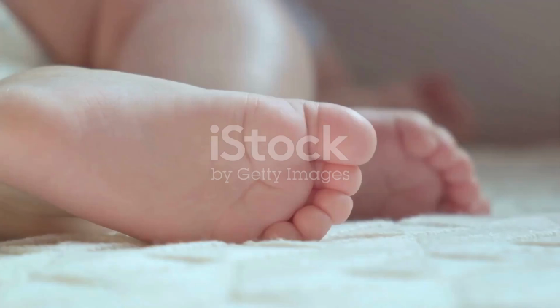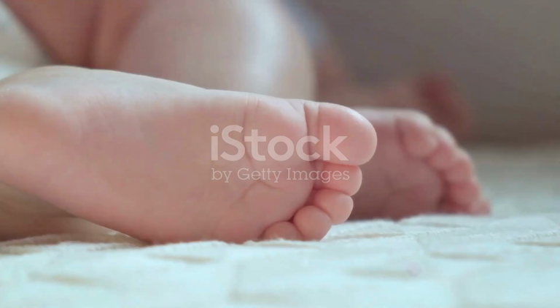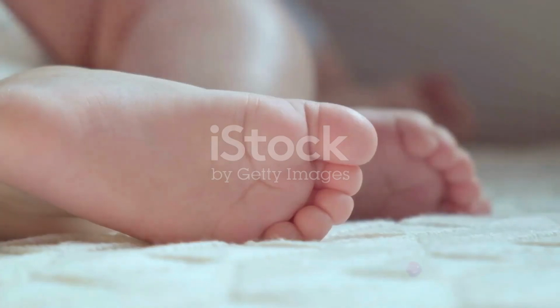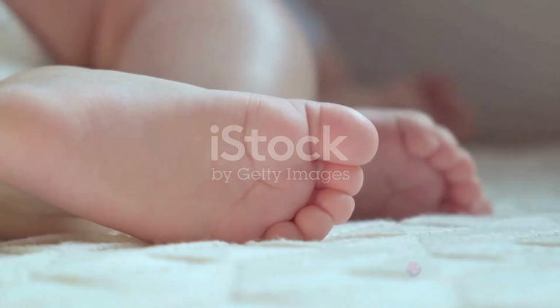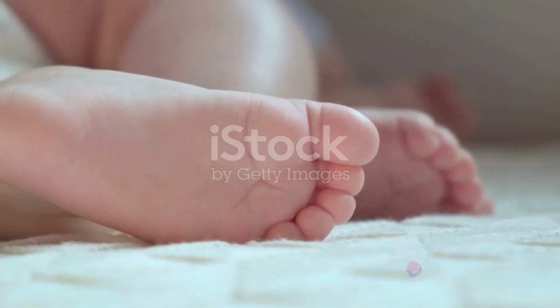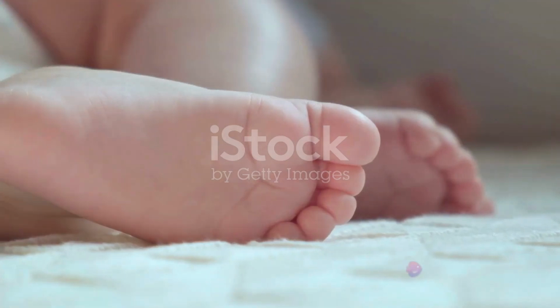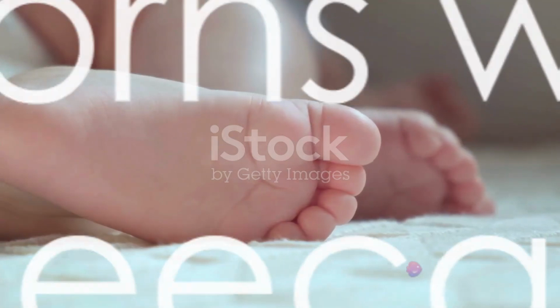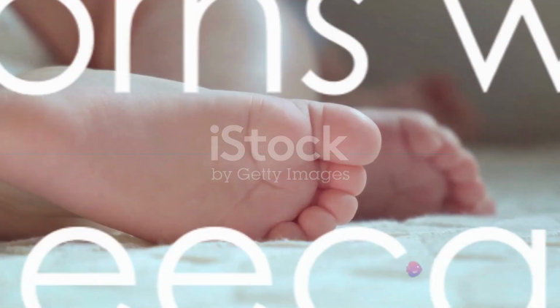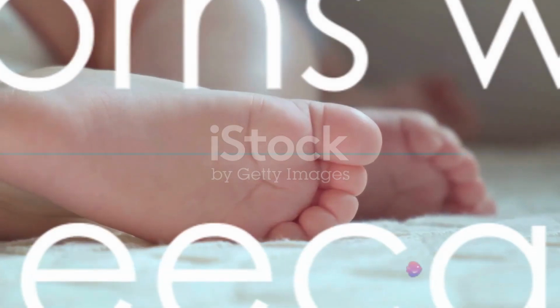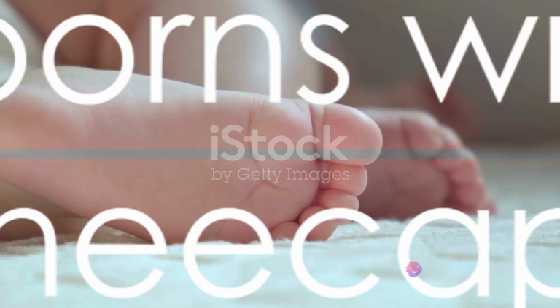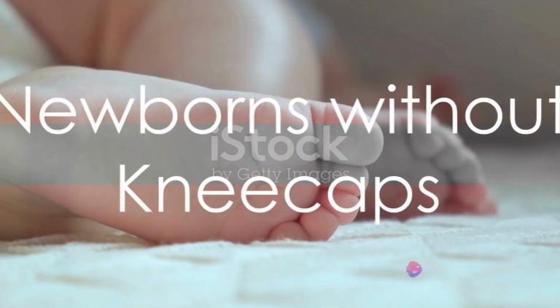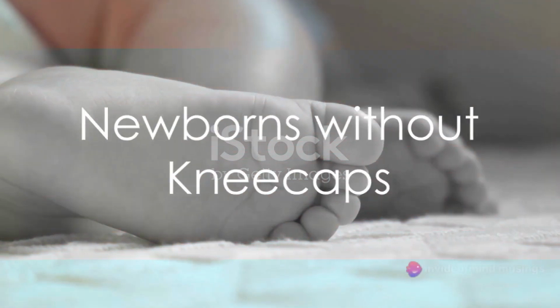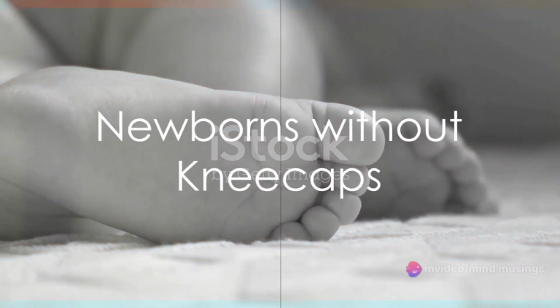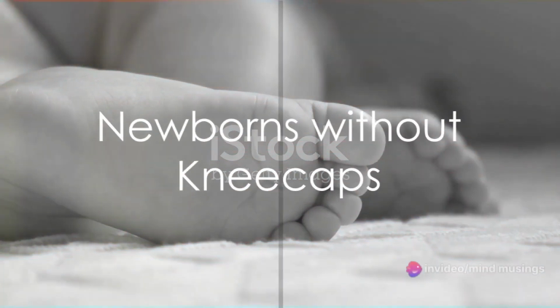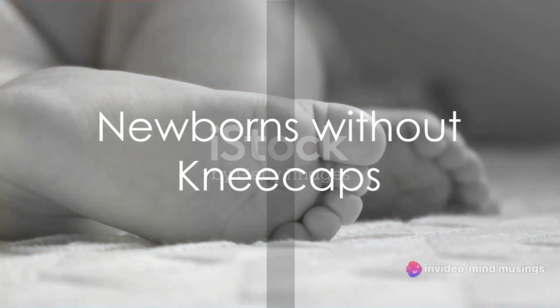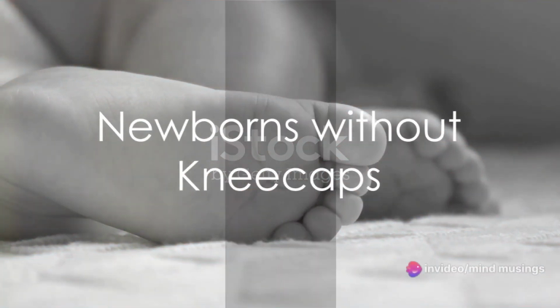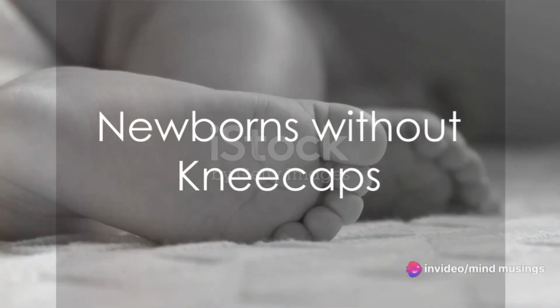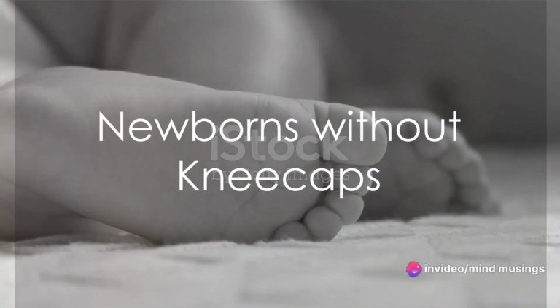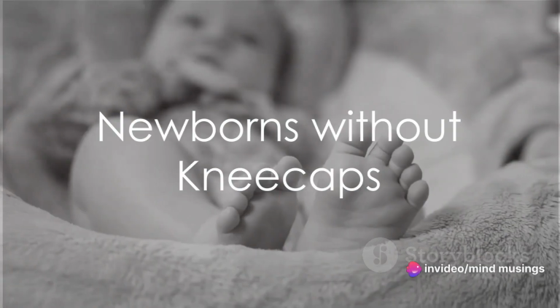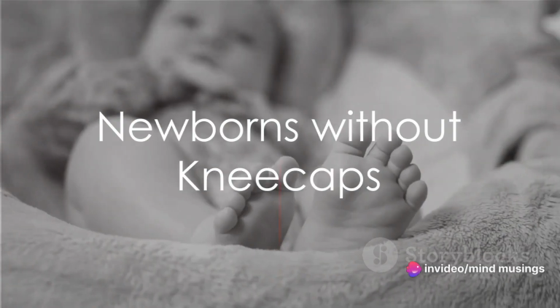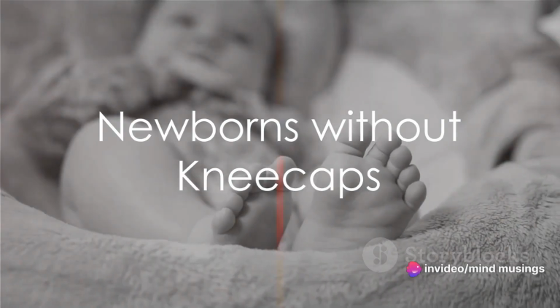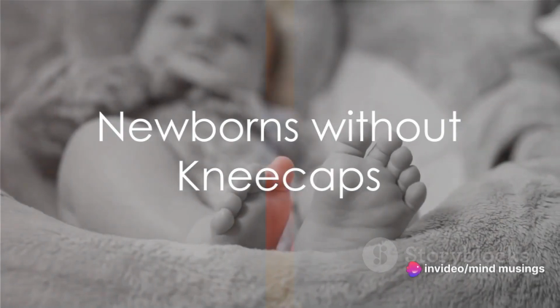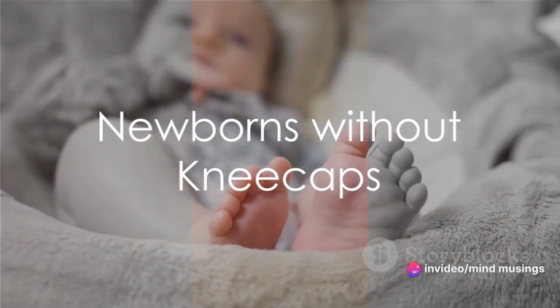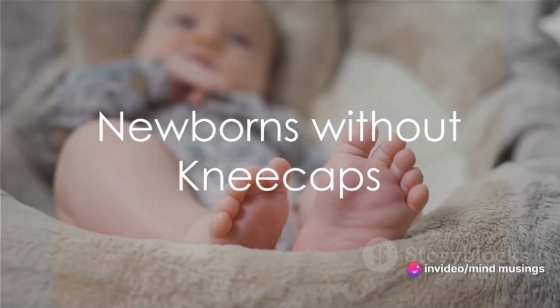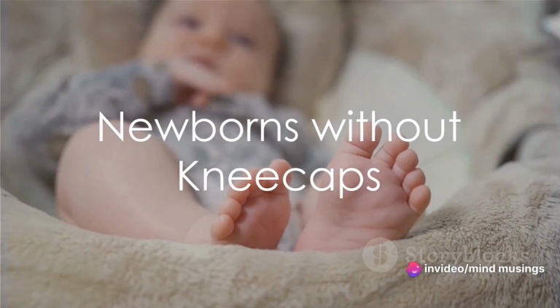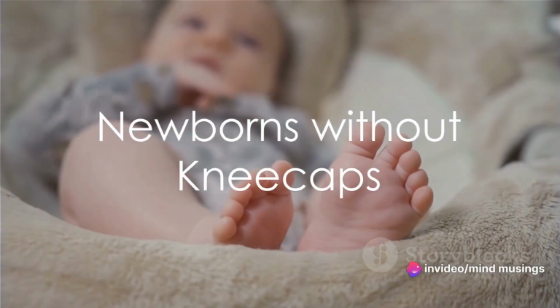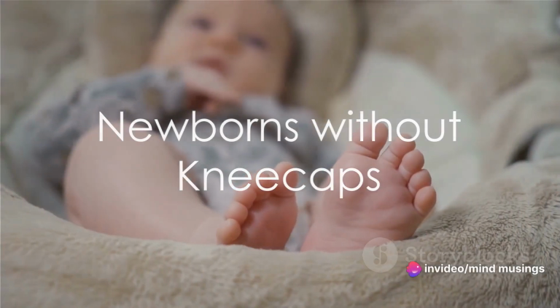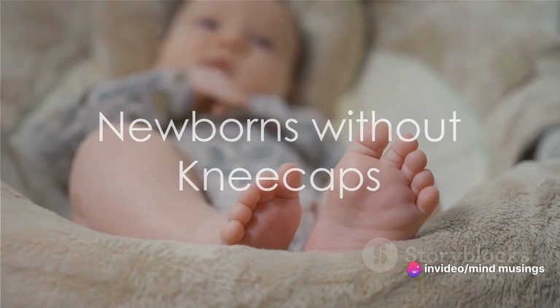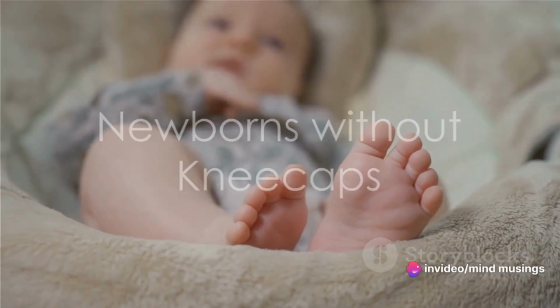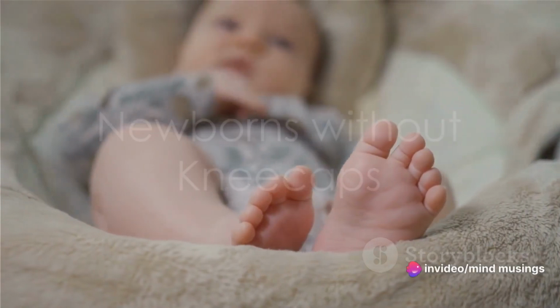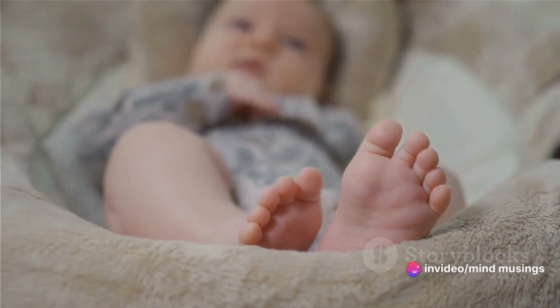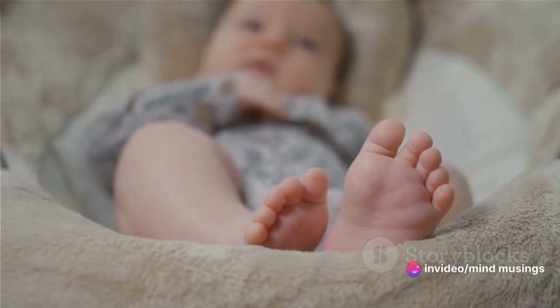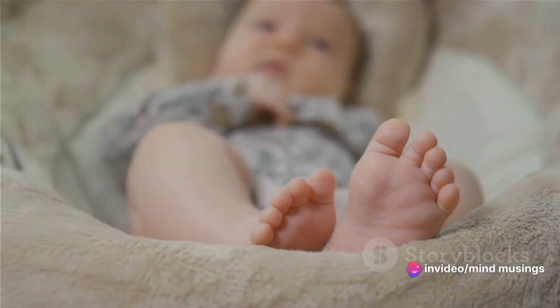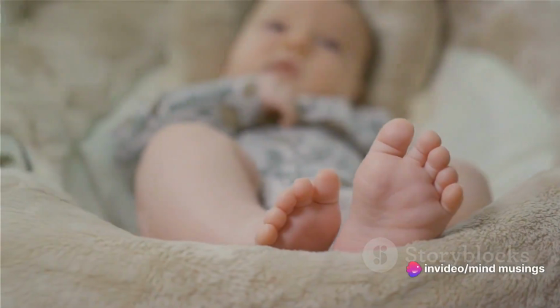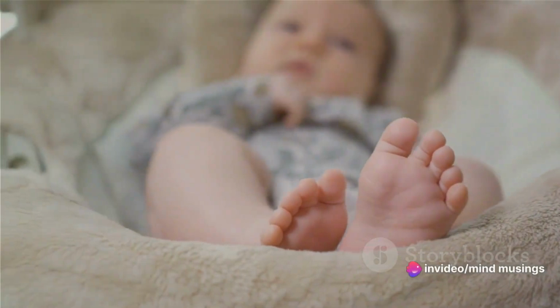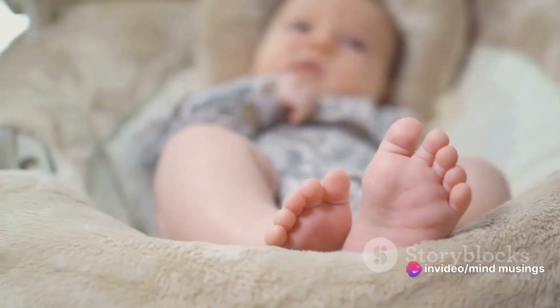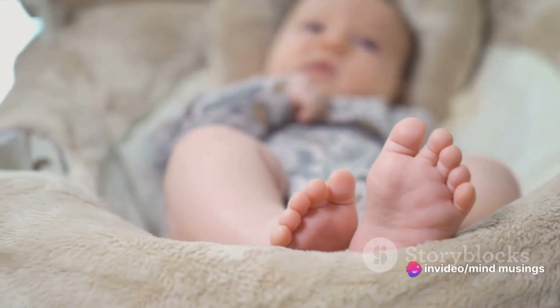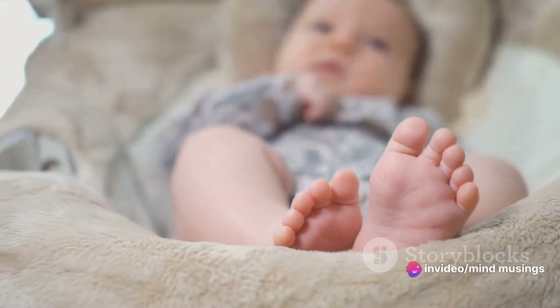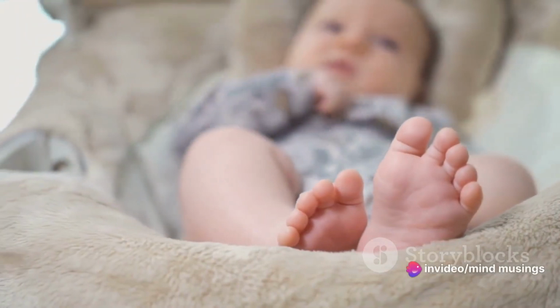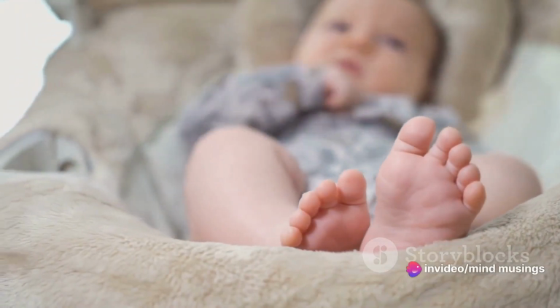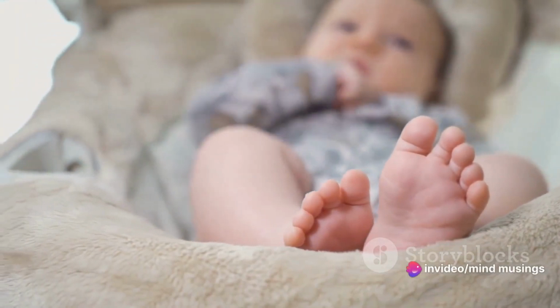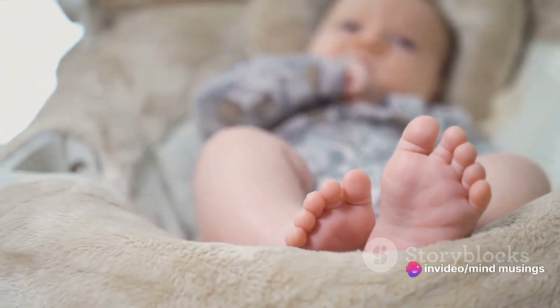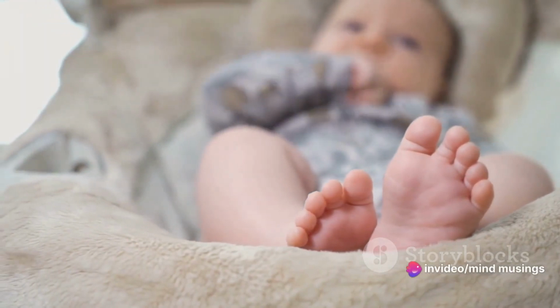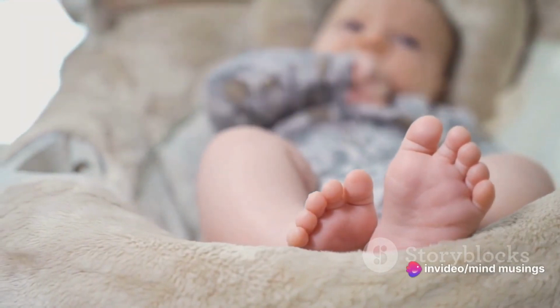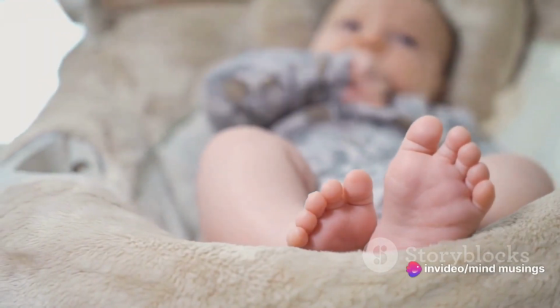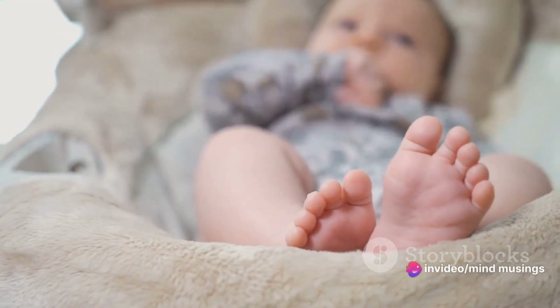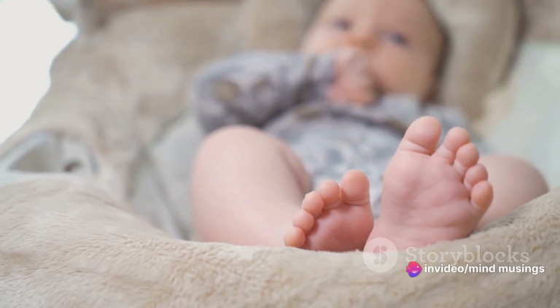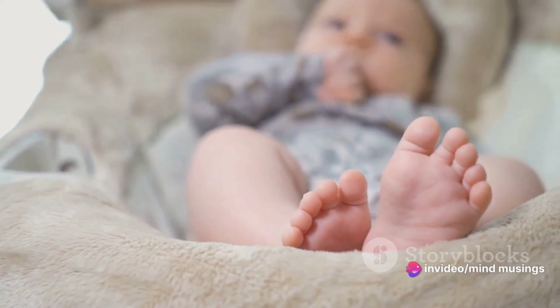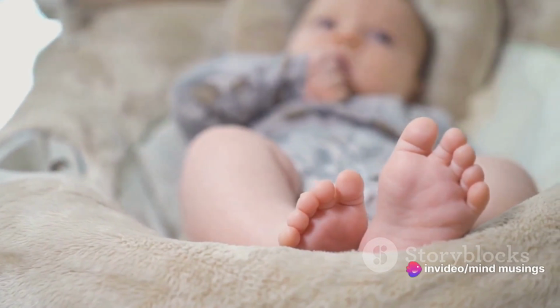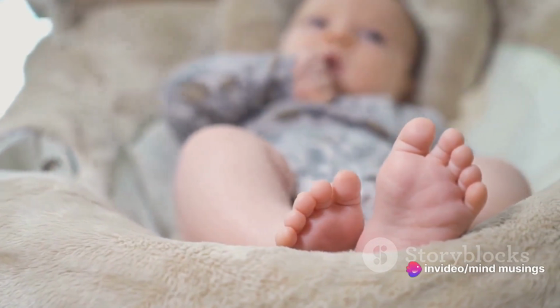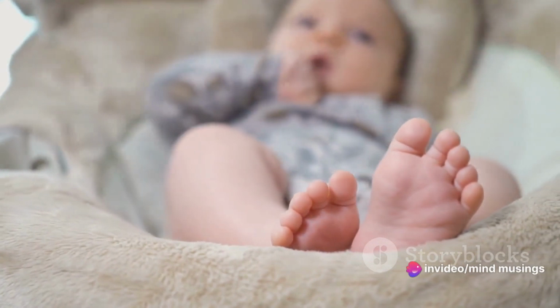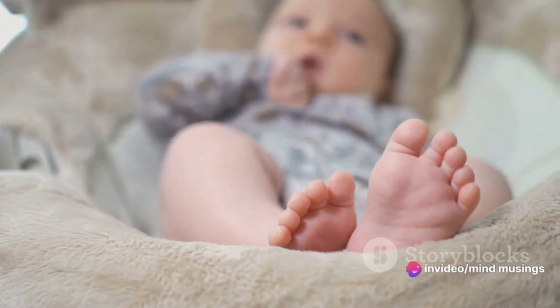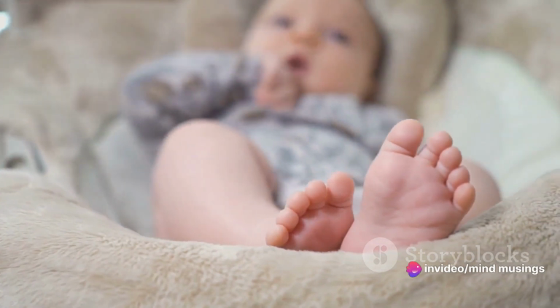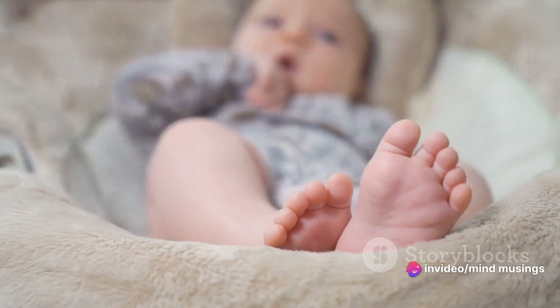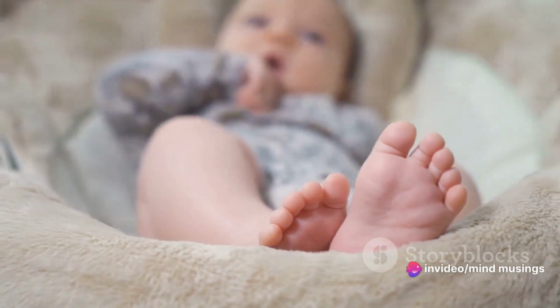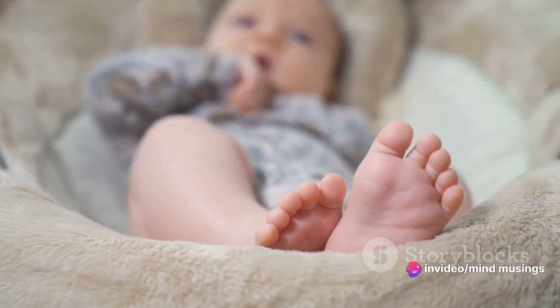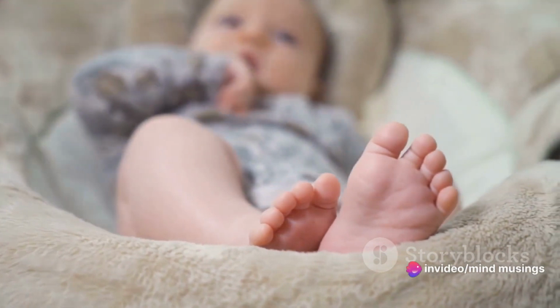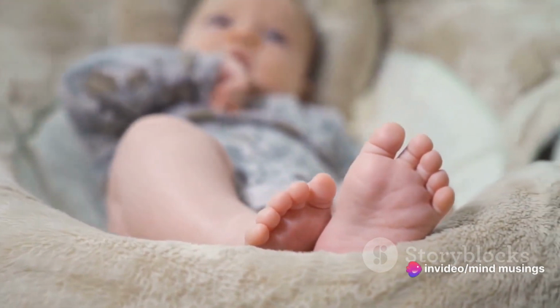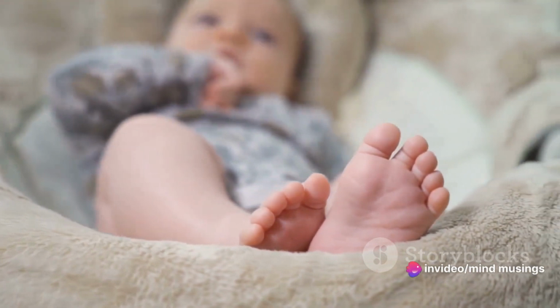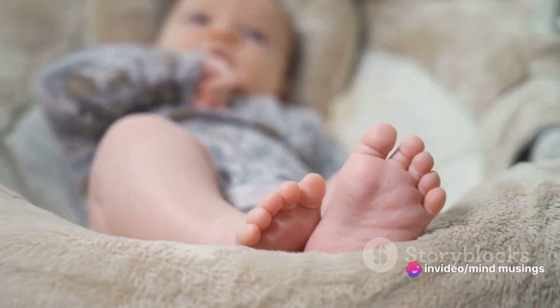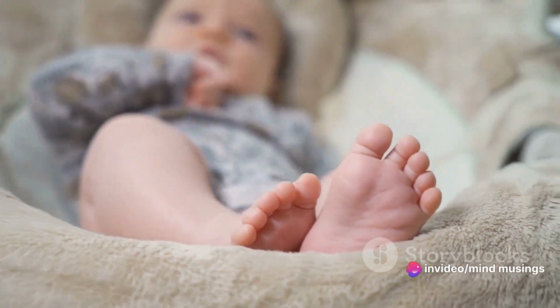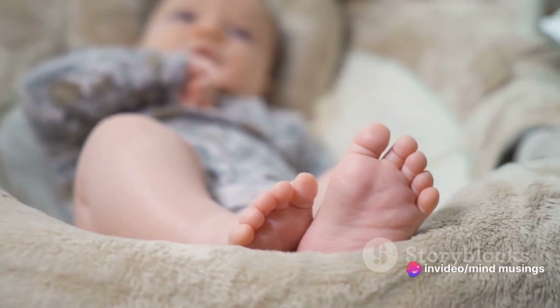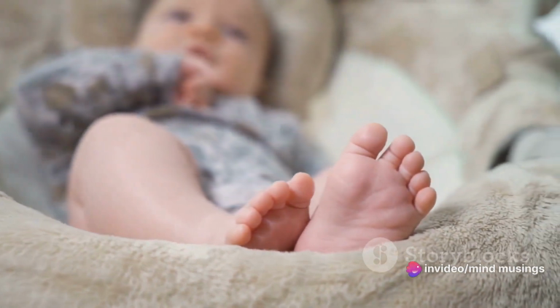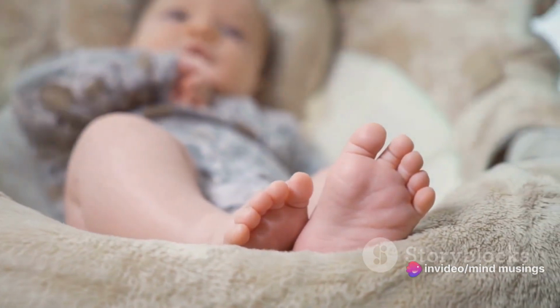Ever wondered why newborns don't have kneecaps? It's a fascinating topic and one that sheds light on the incredible process of human growth and development.